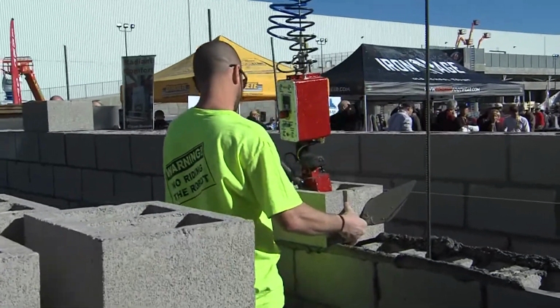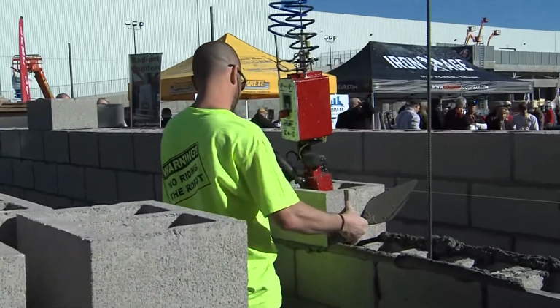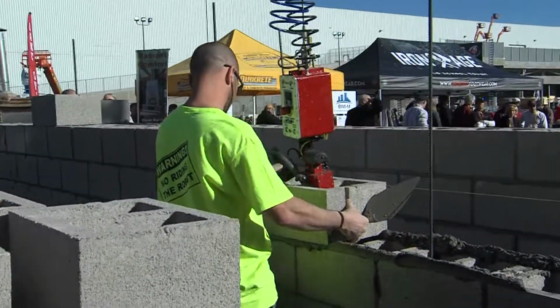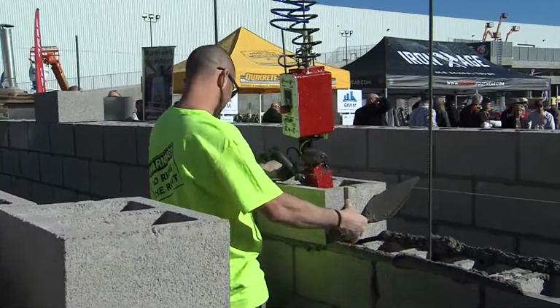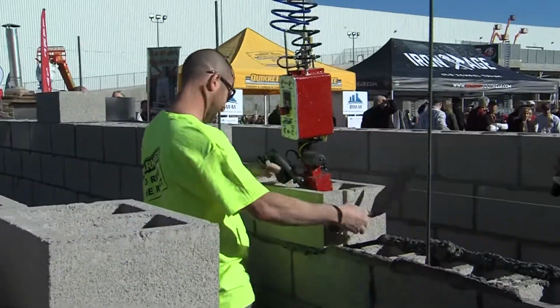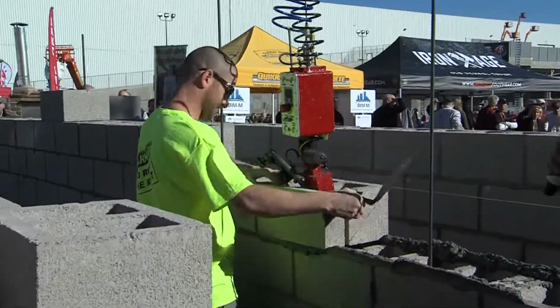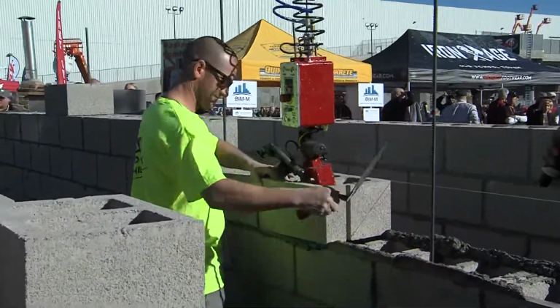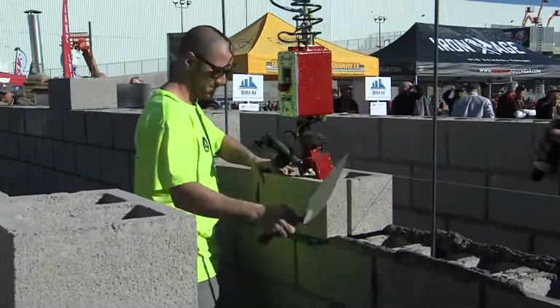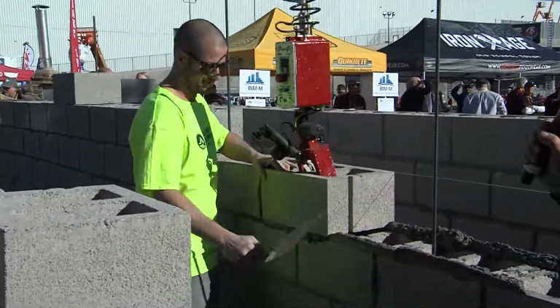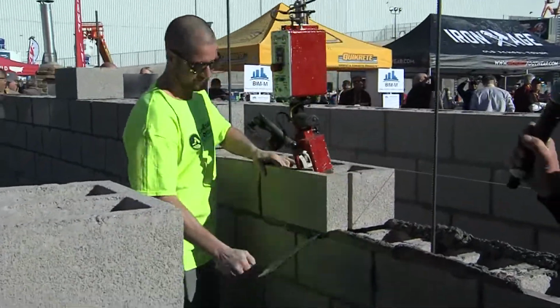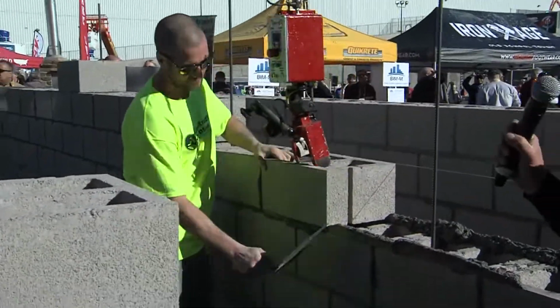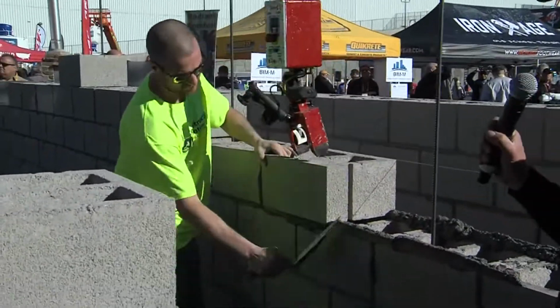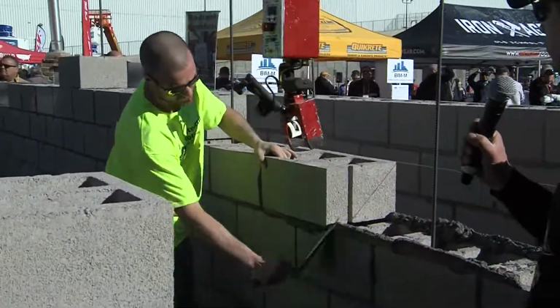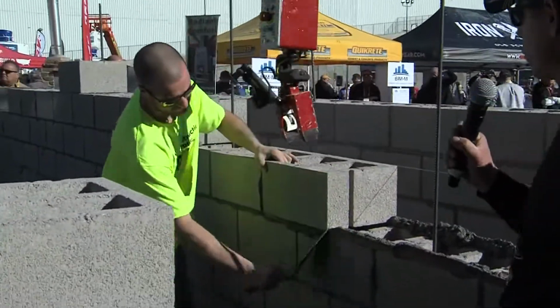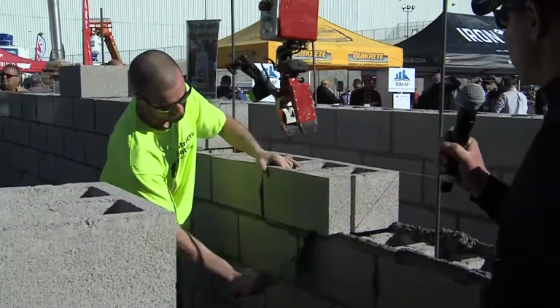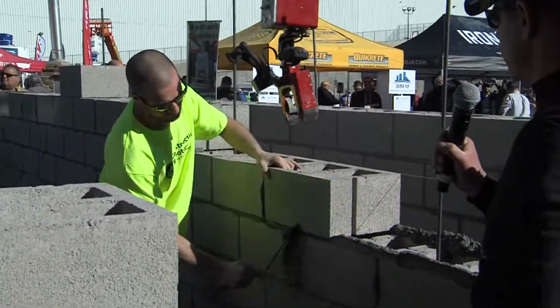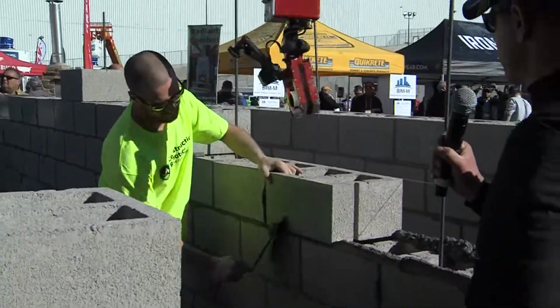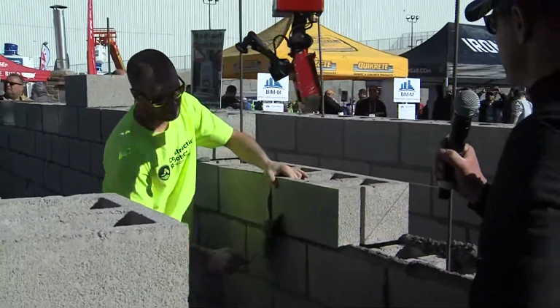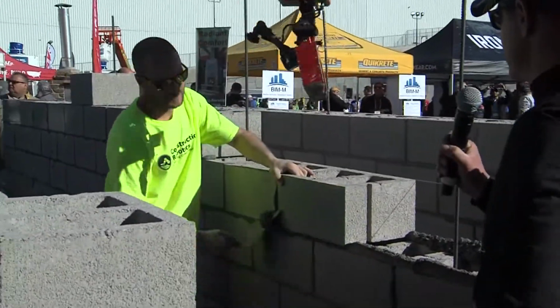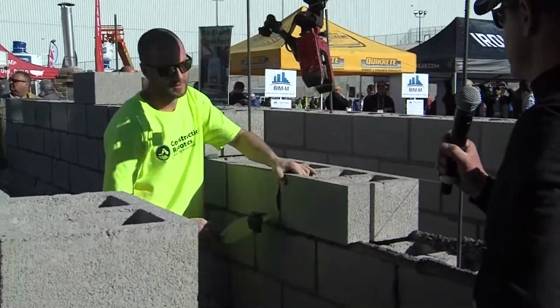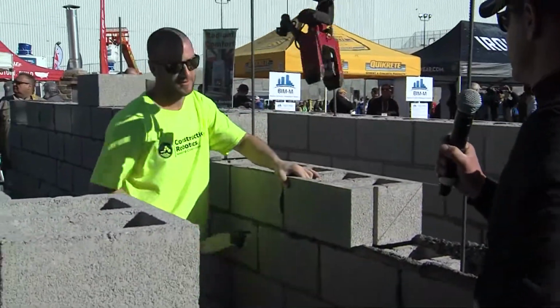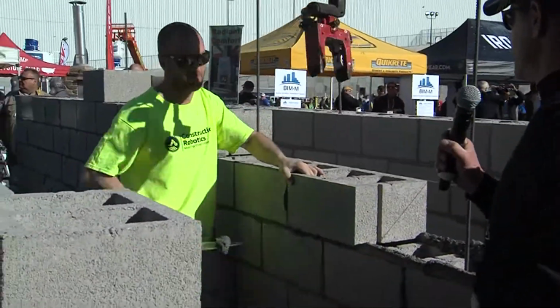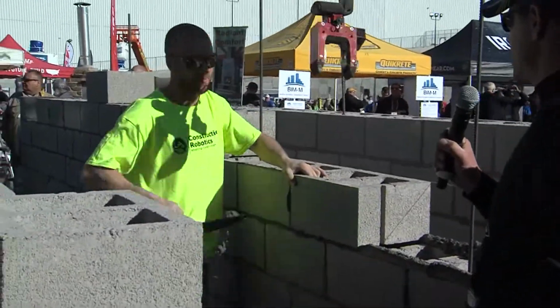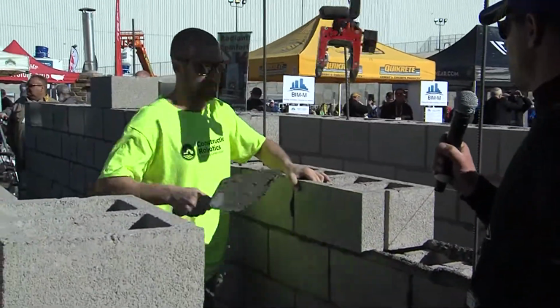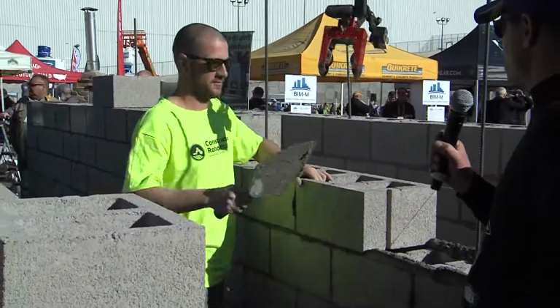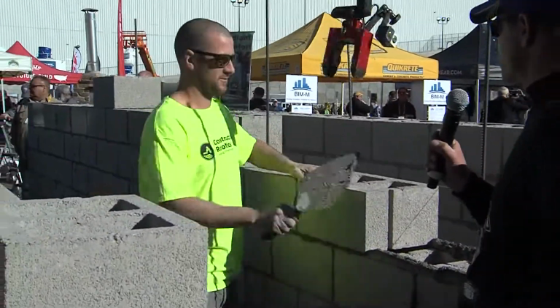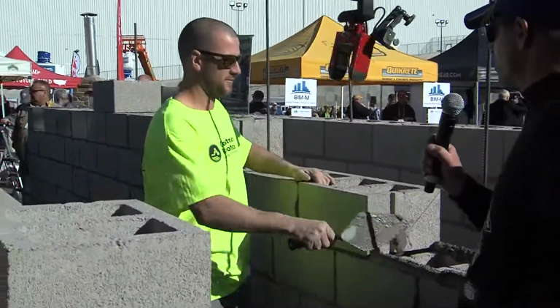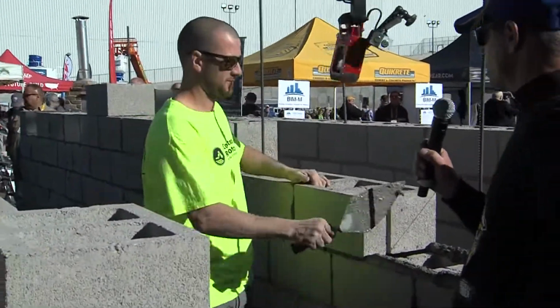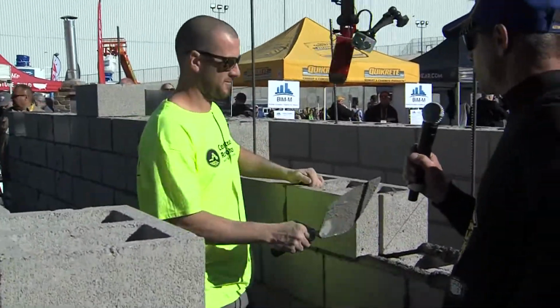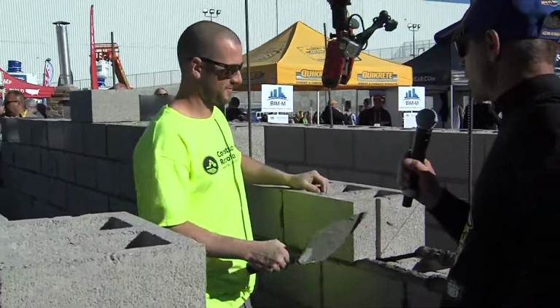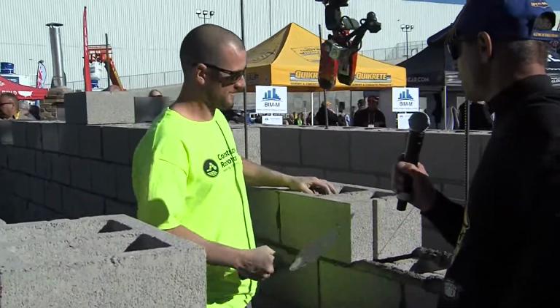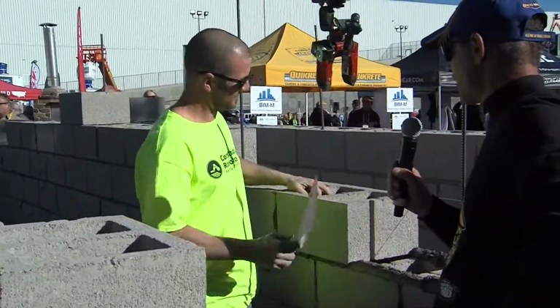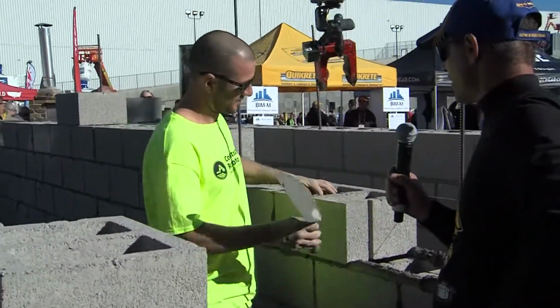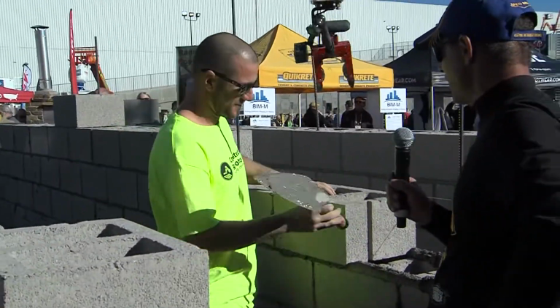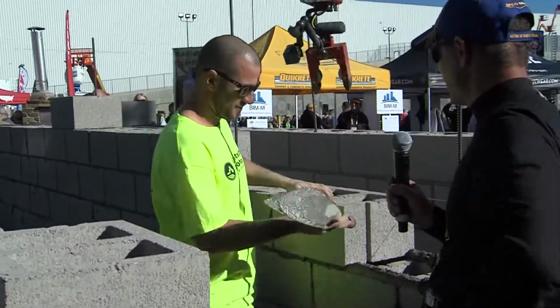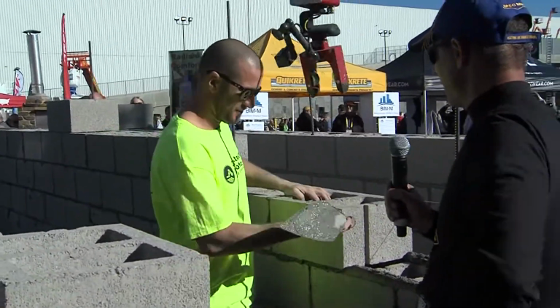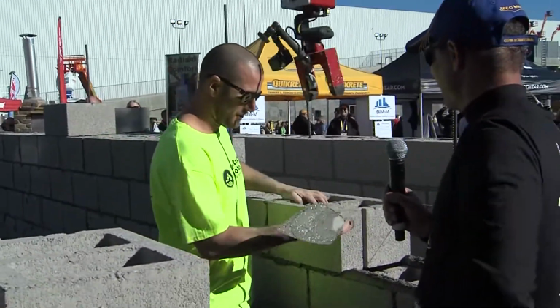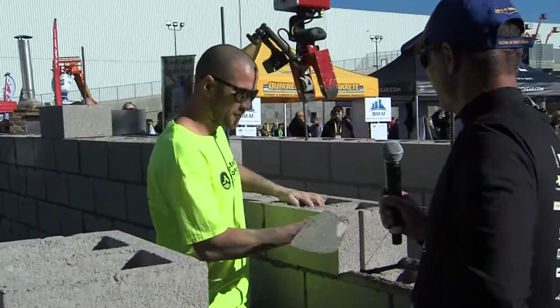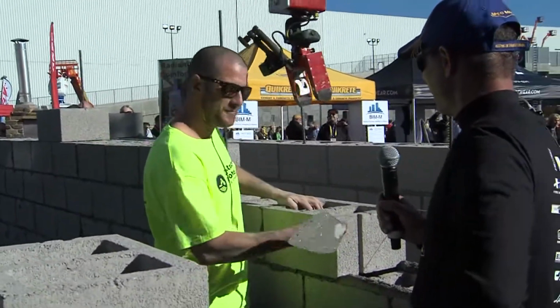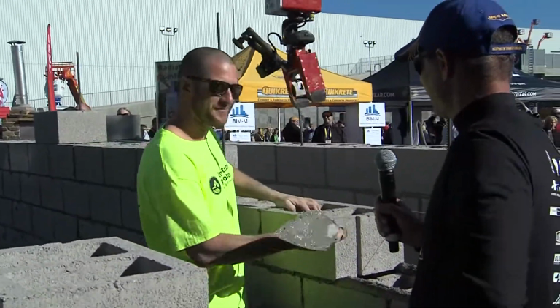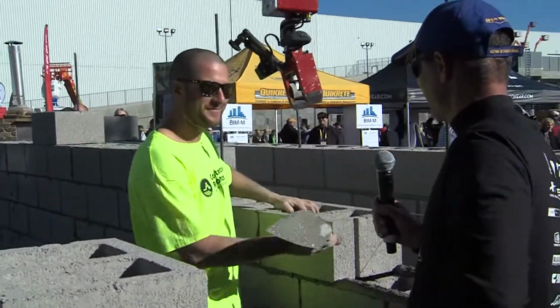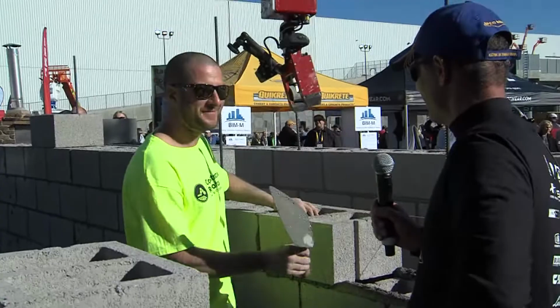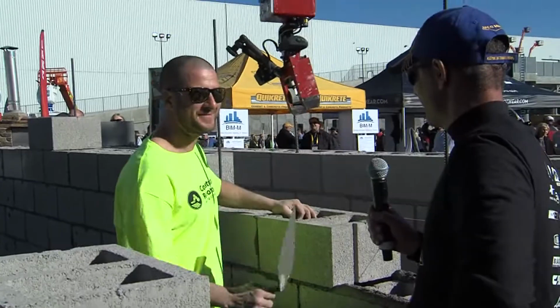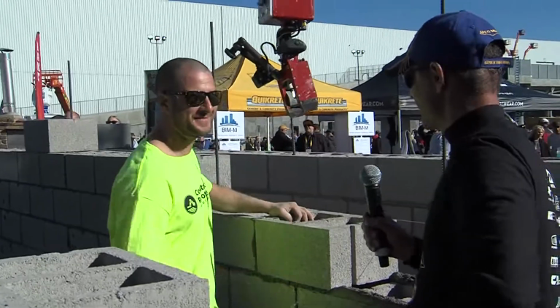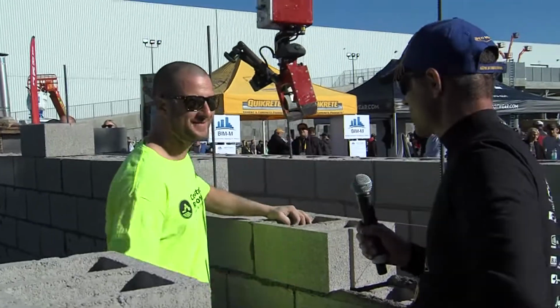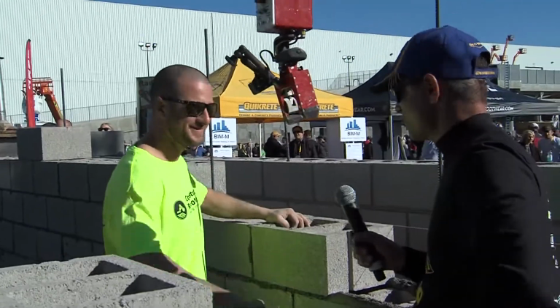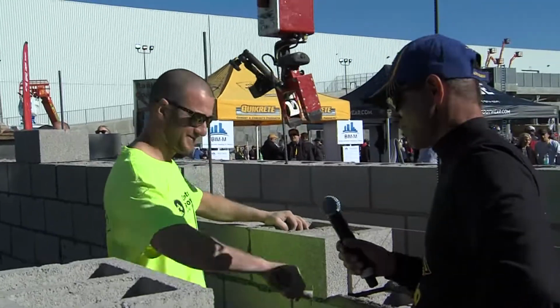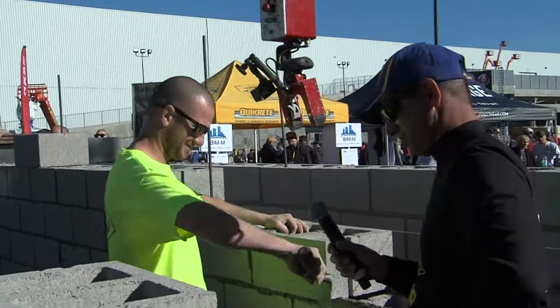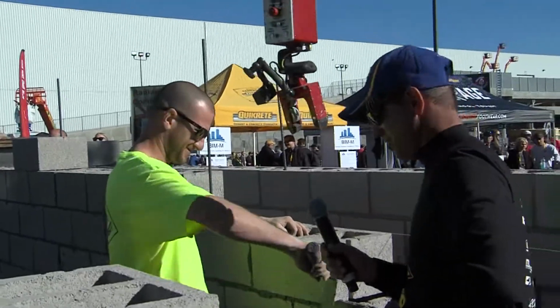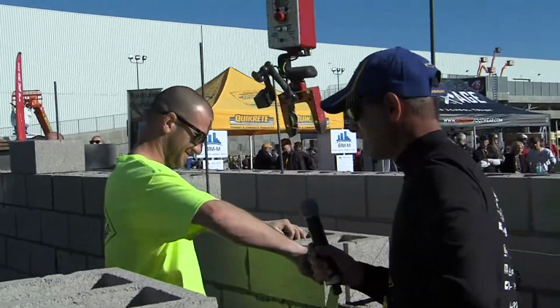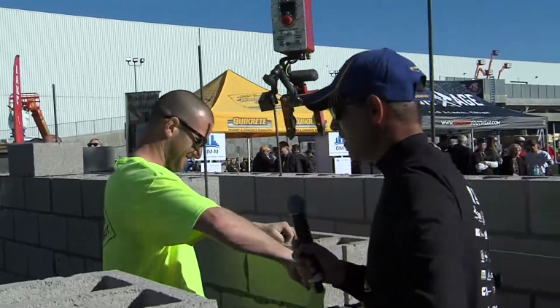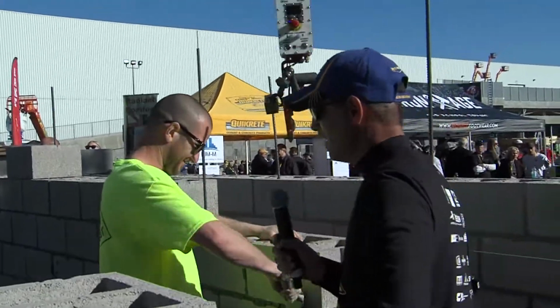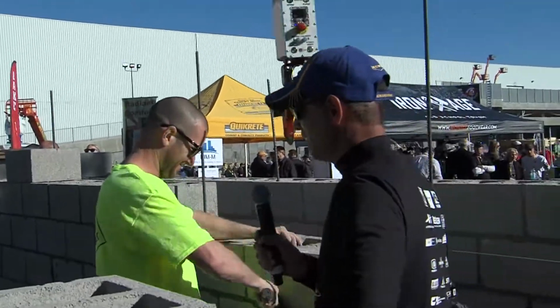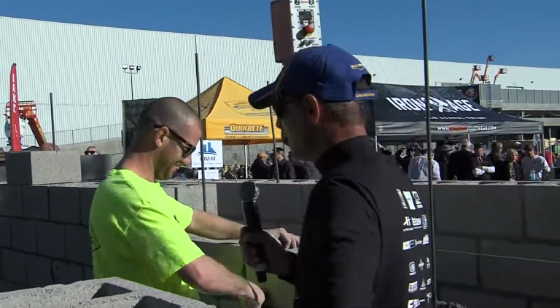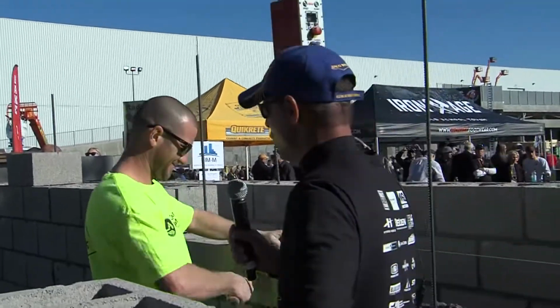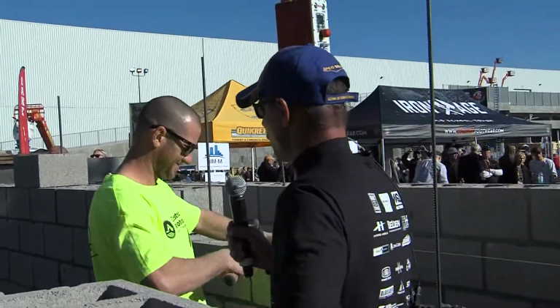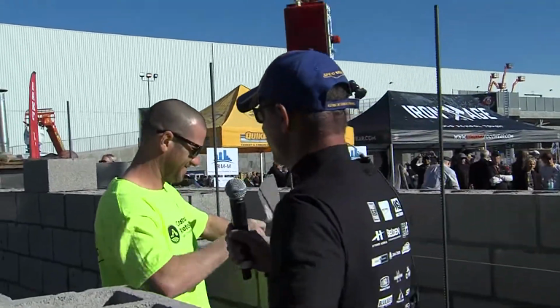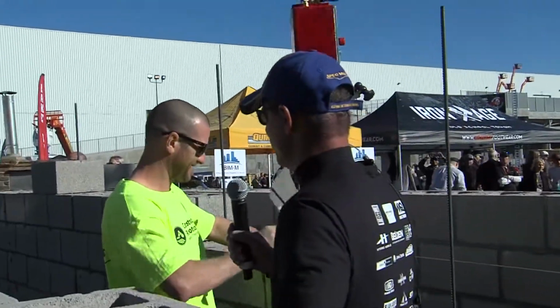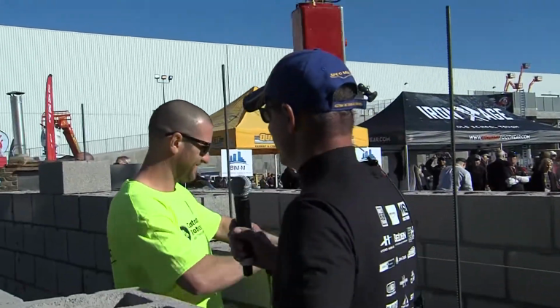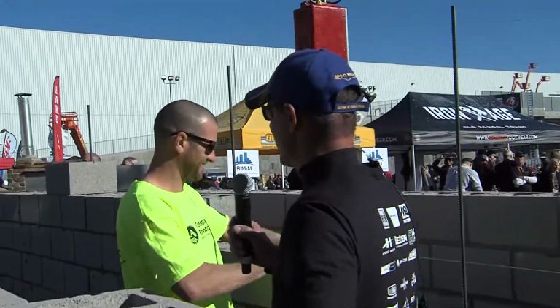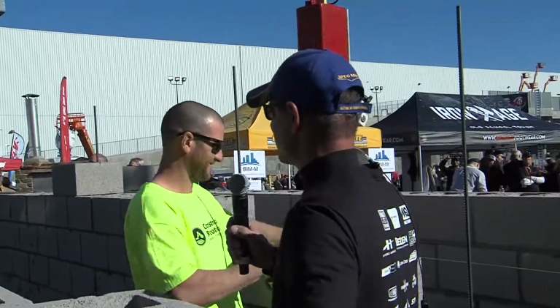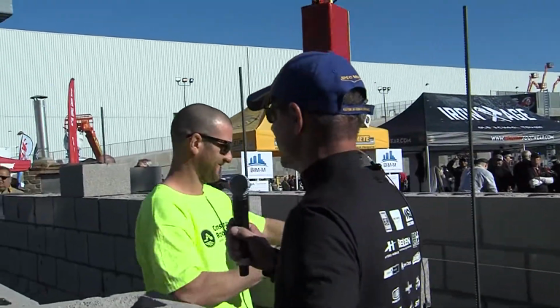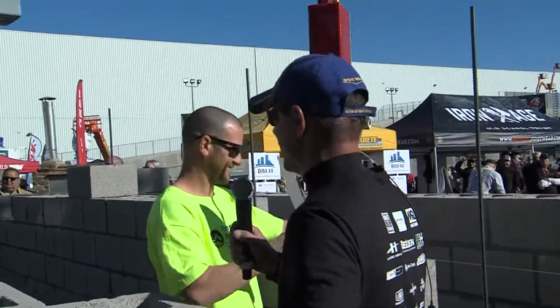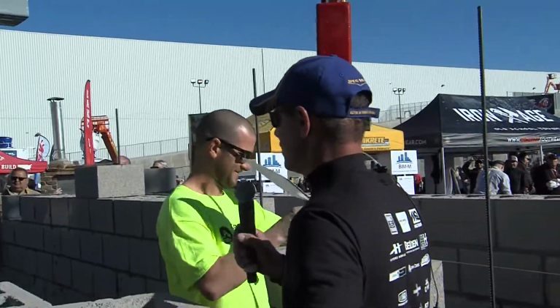Dan, is that saving your shoulders when you're lifting up over the rebar there? Nice and easy.